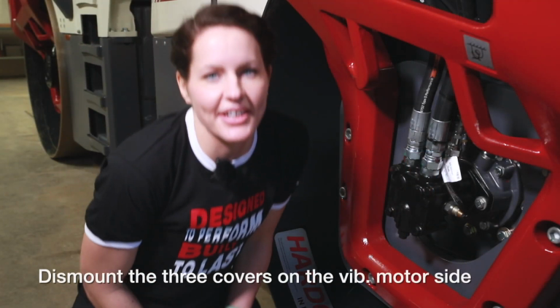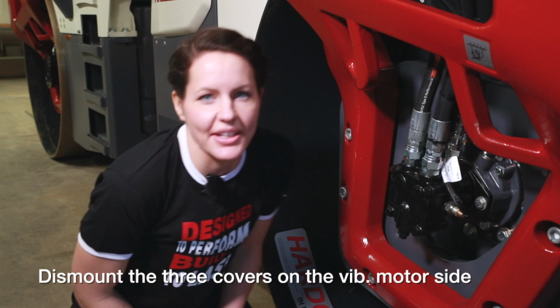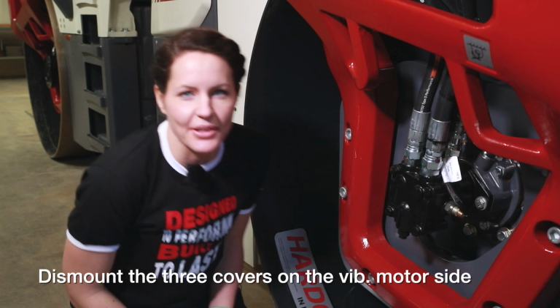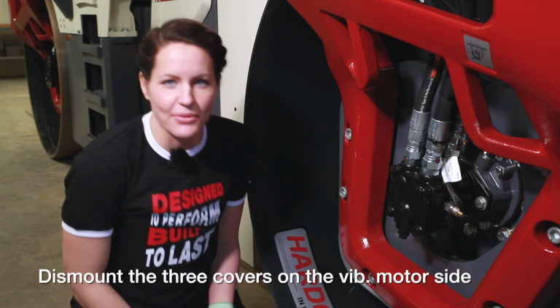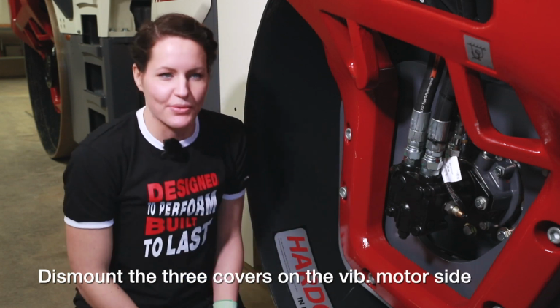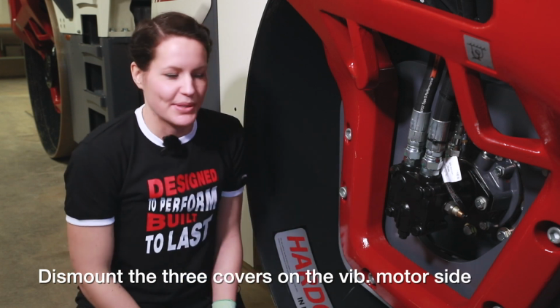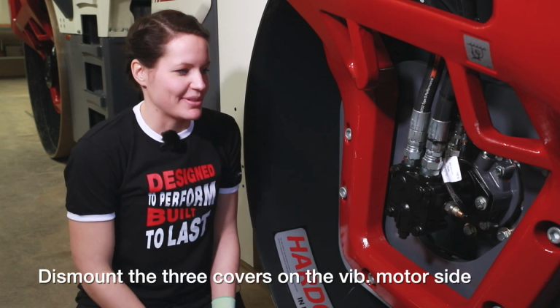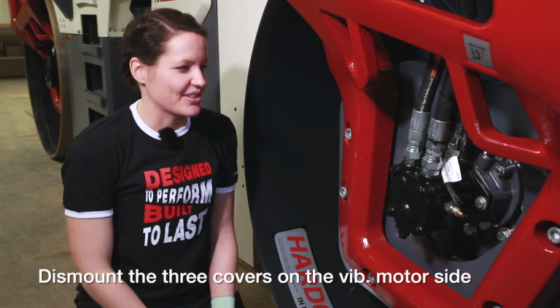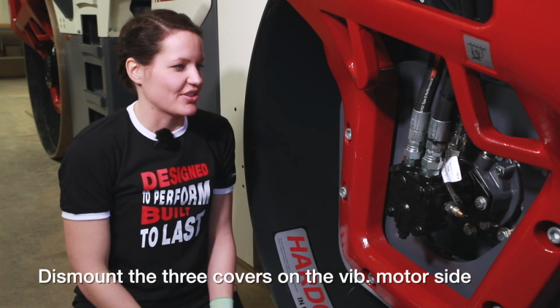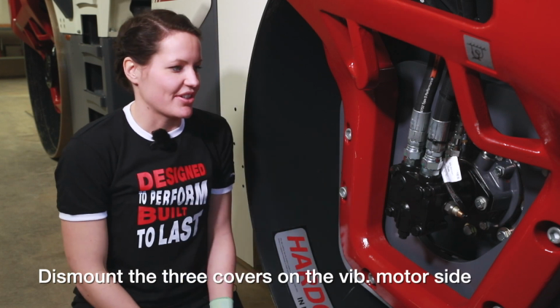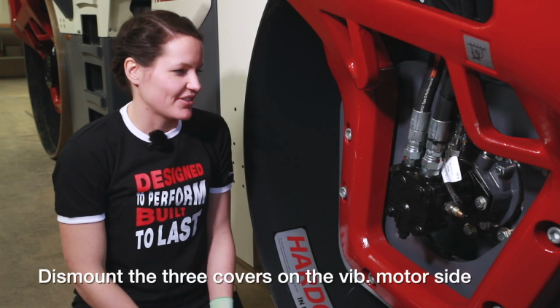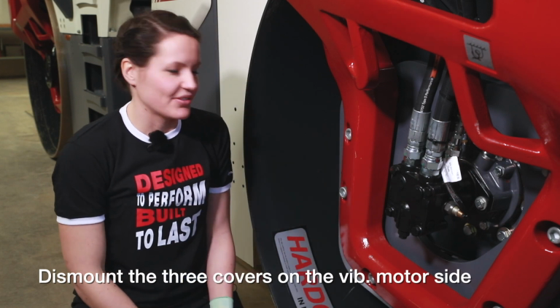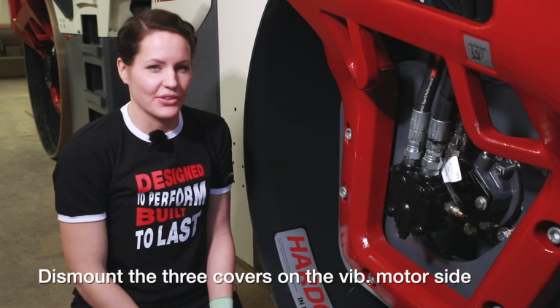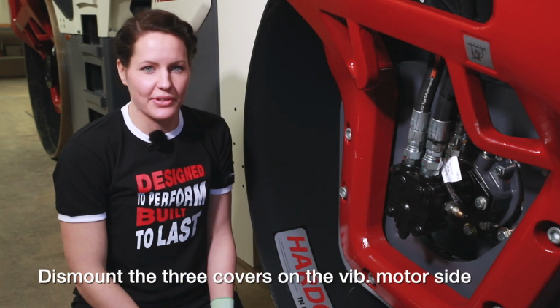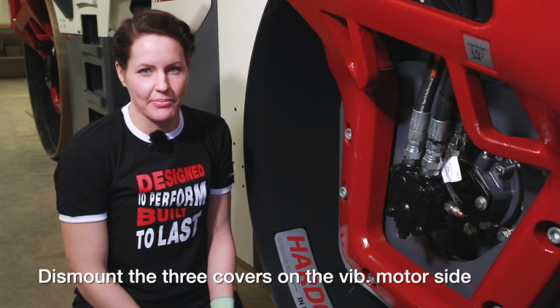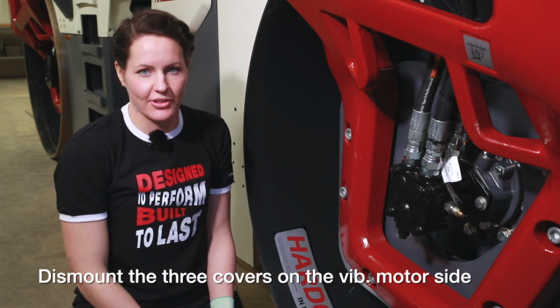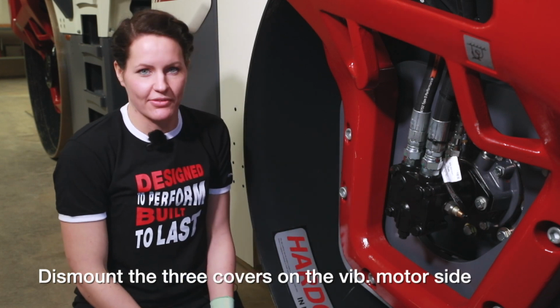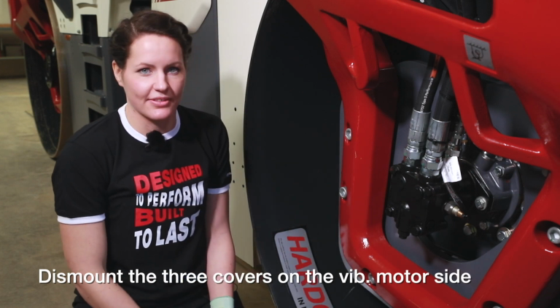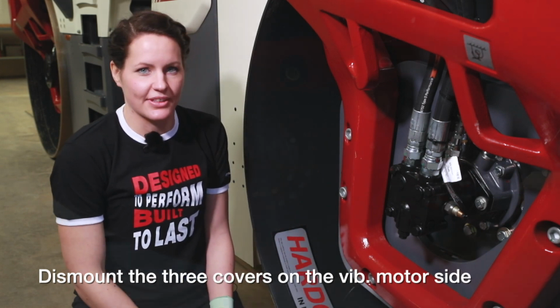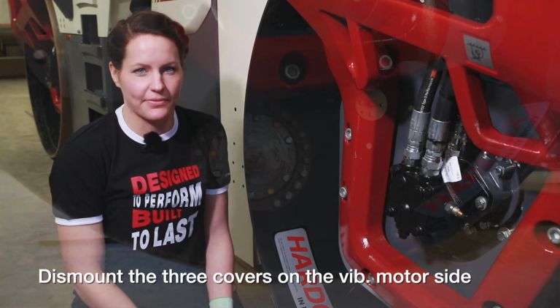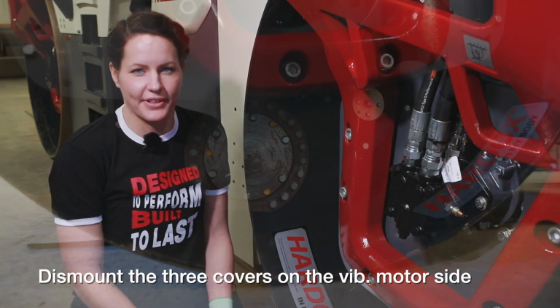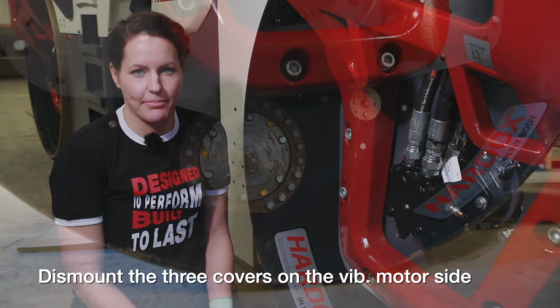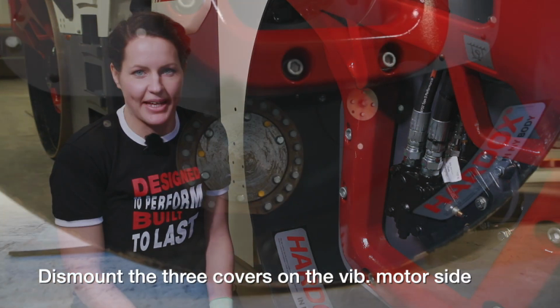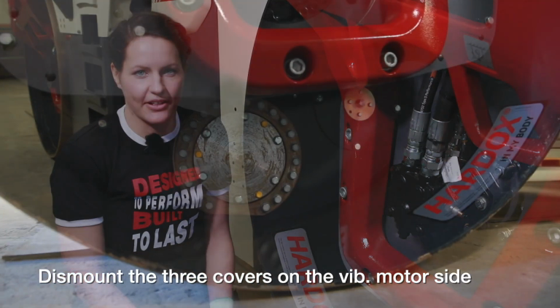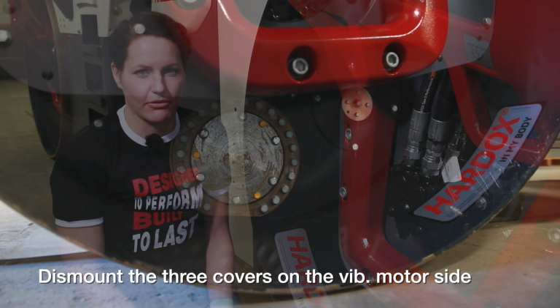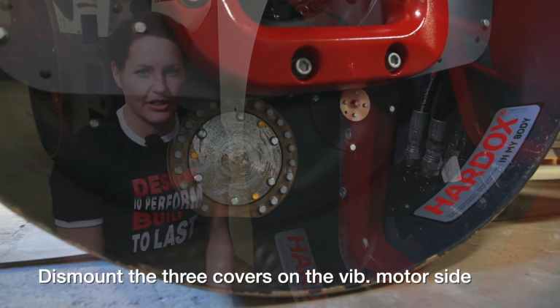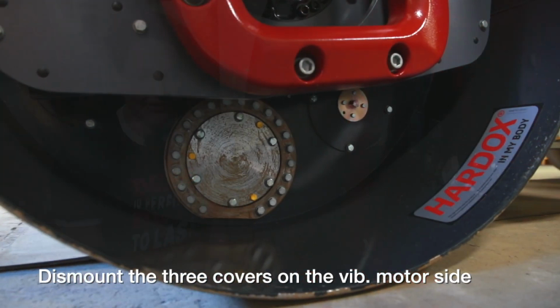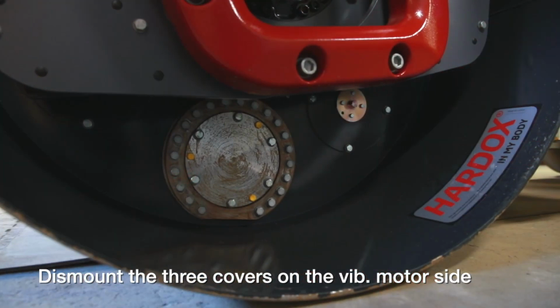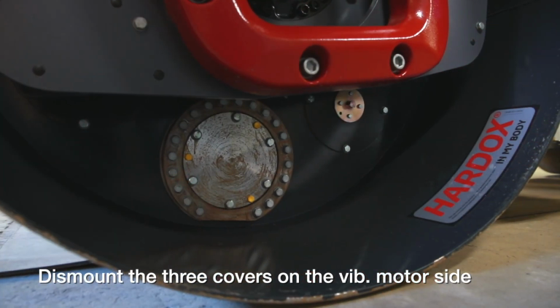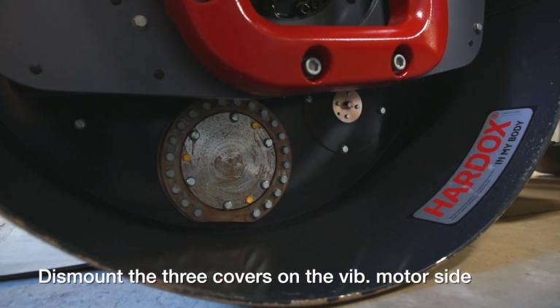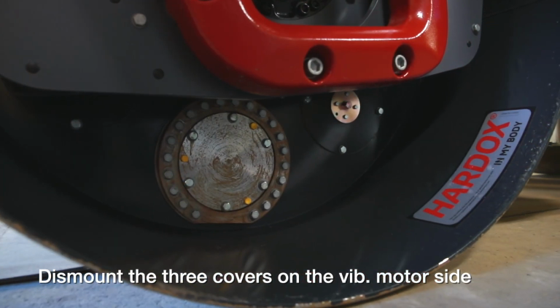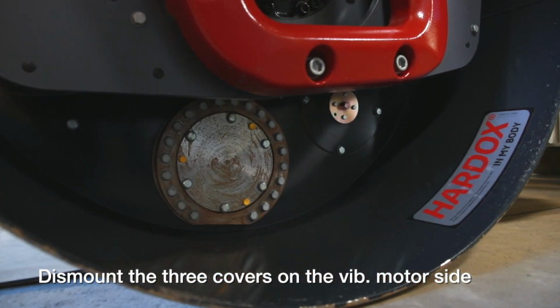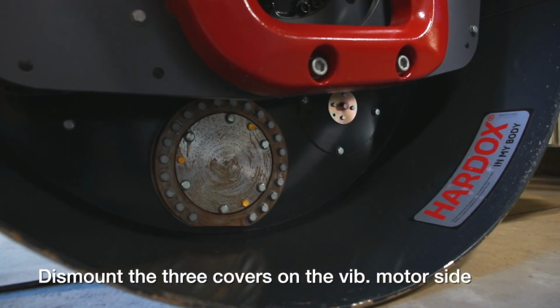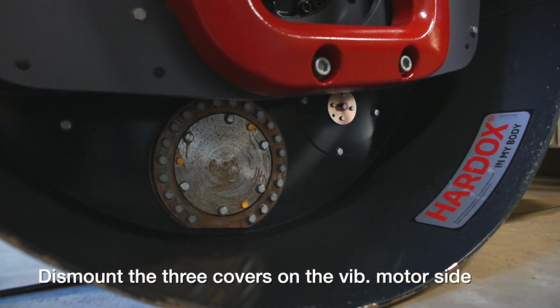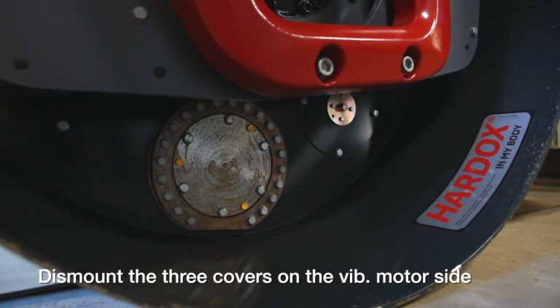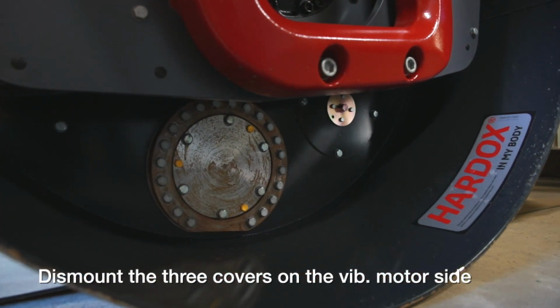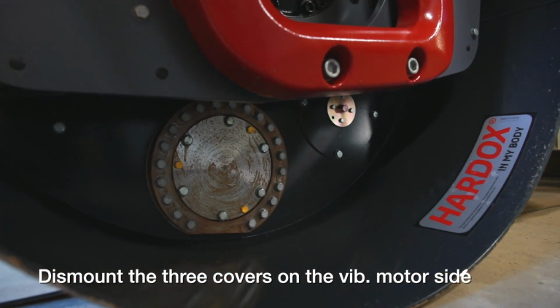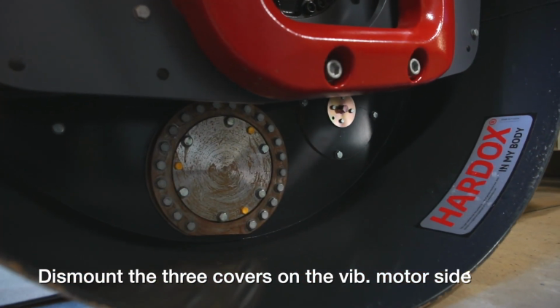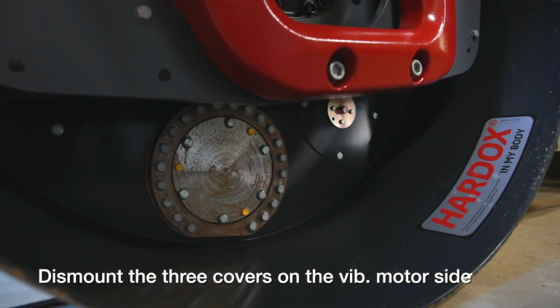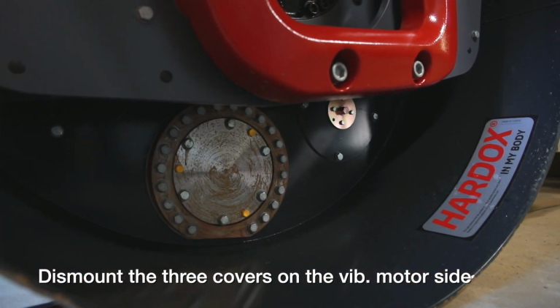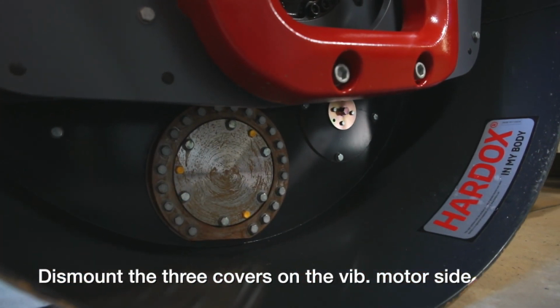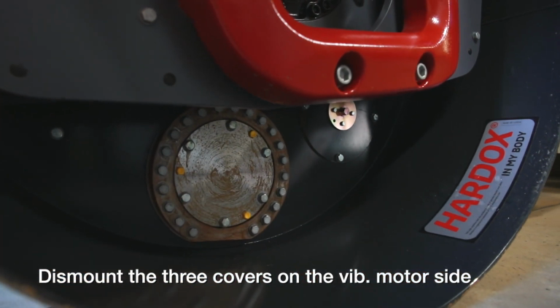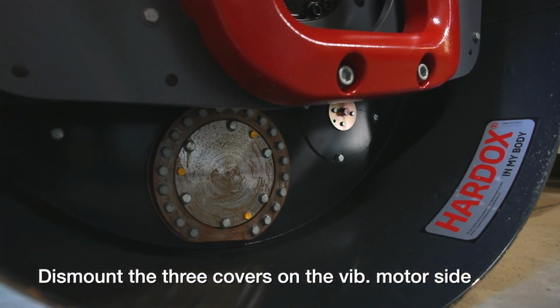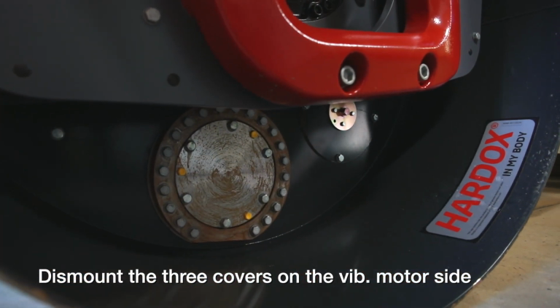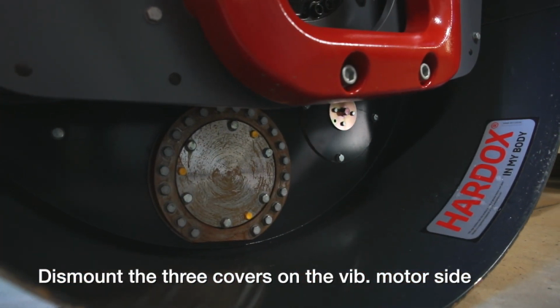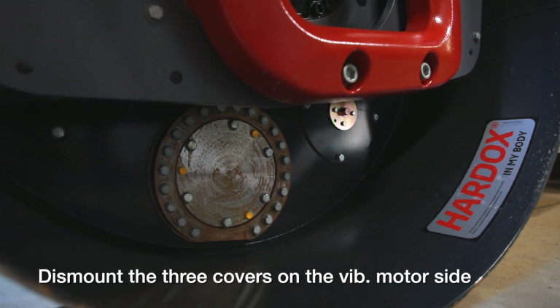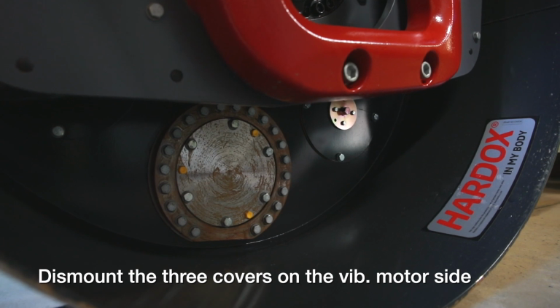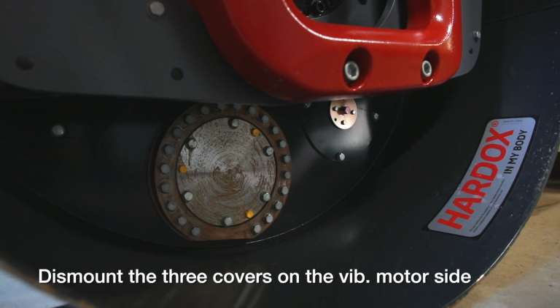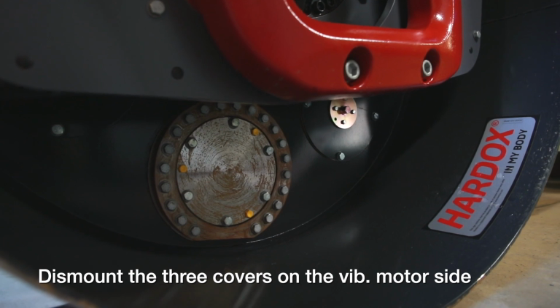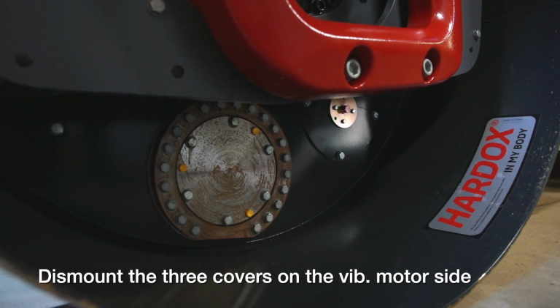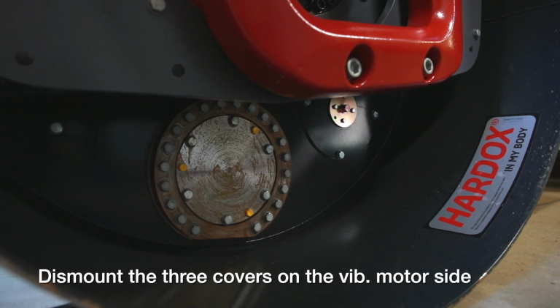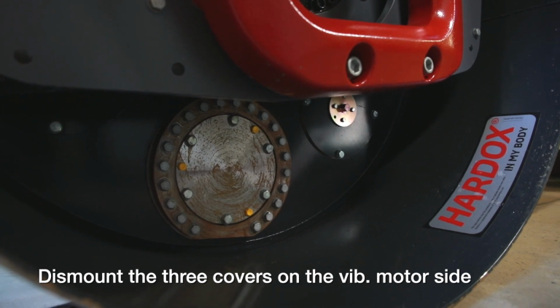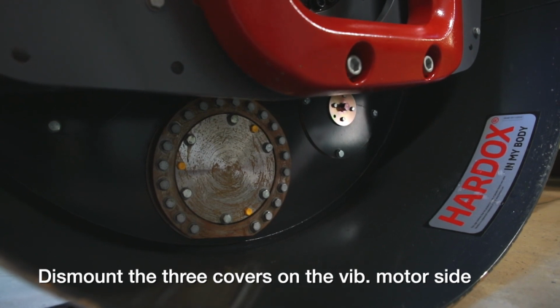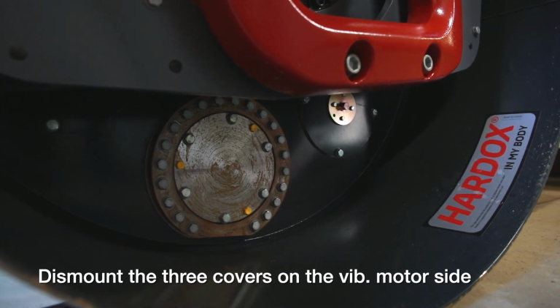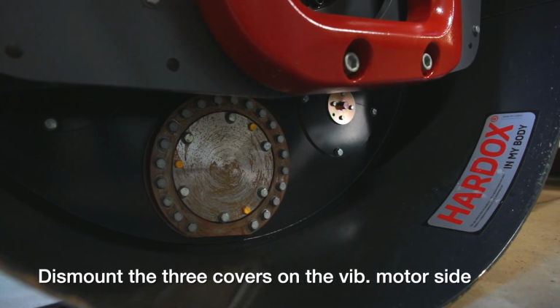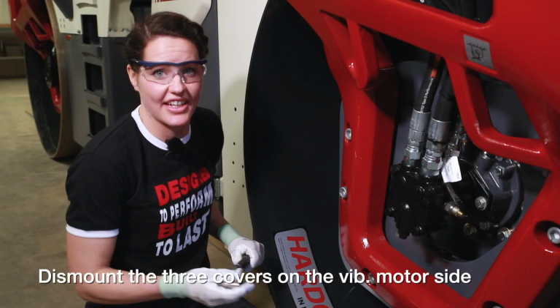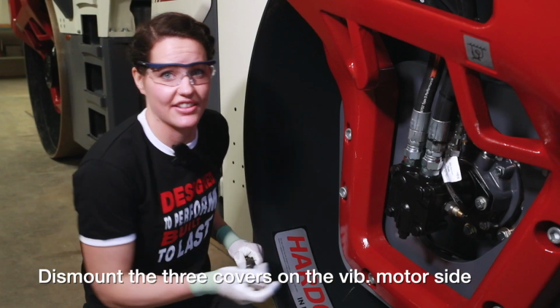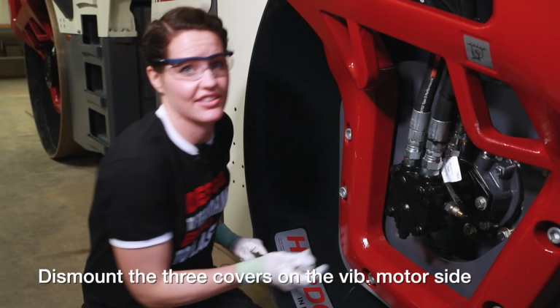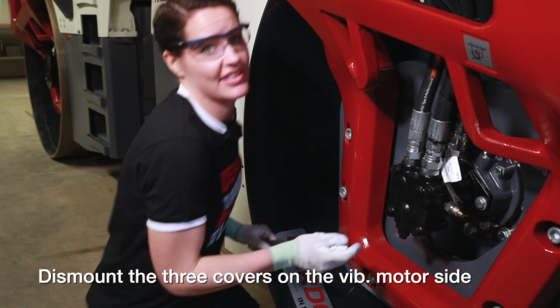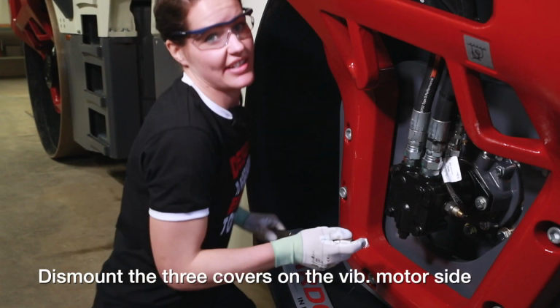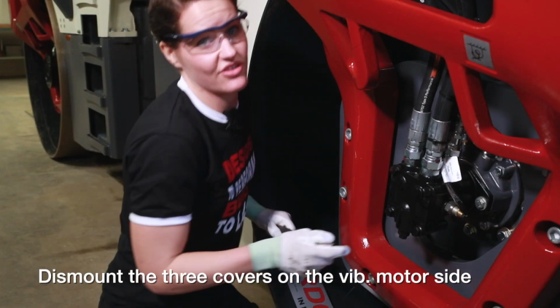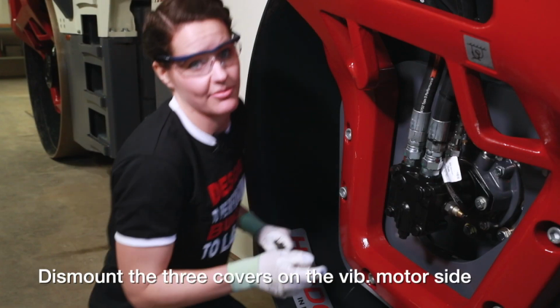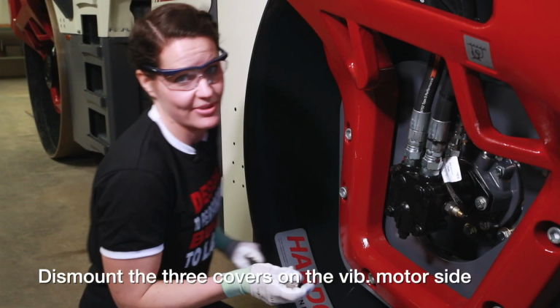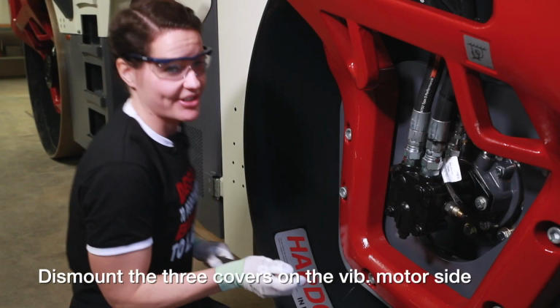We will start to remove the three manhole covers. I will use a socket and extension bar.